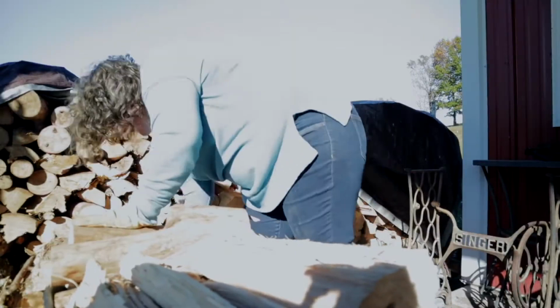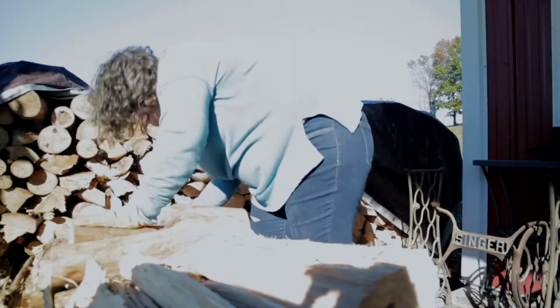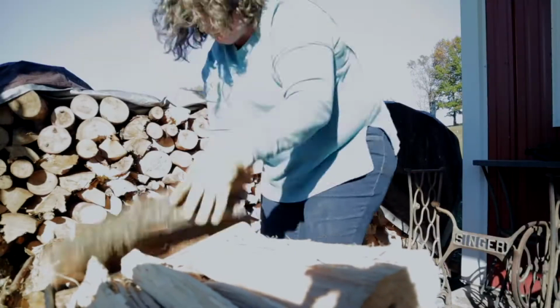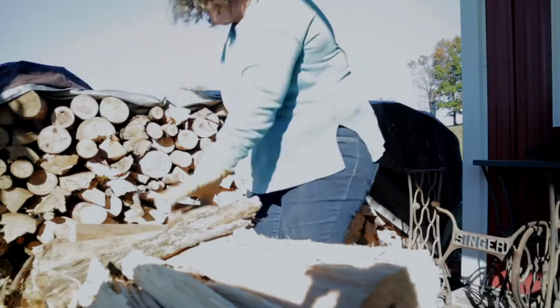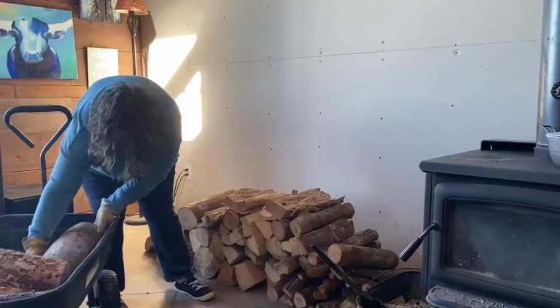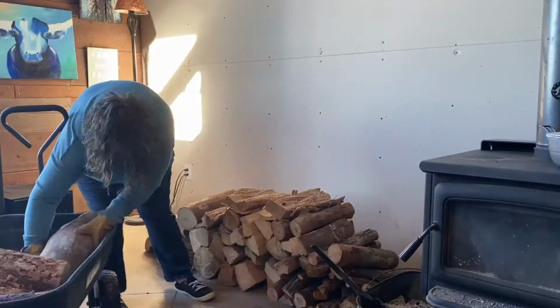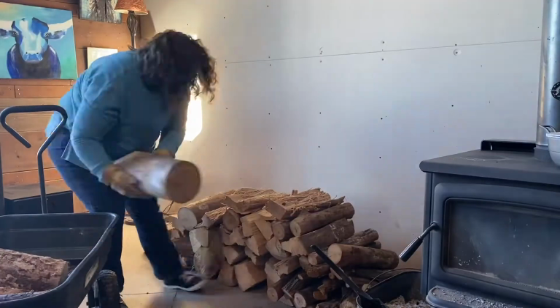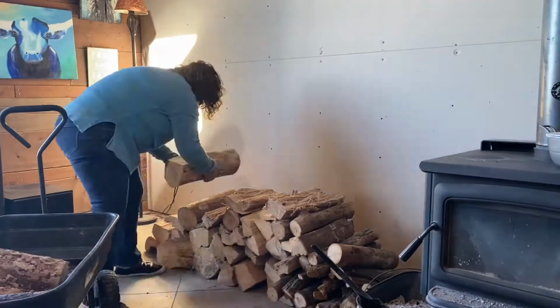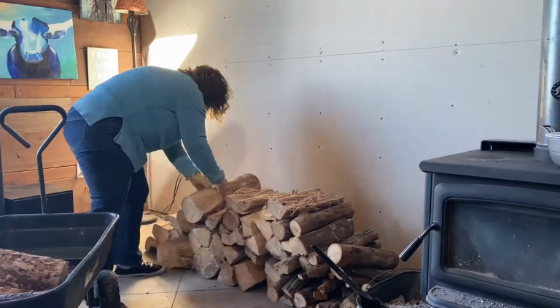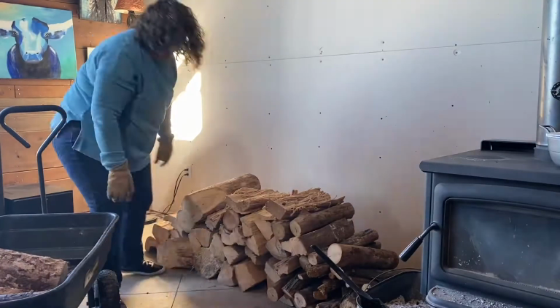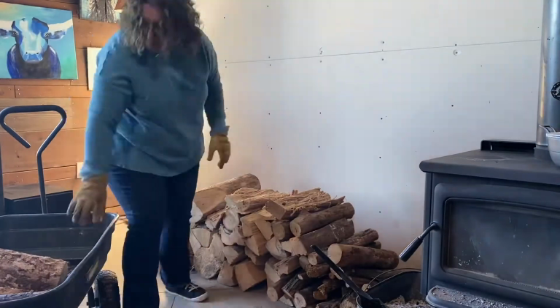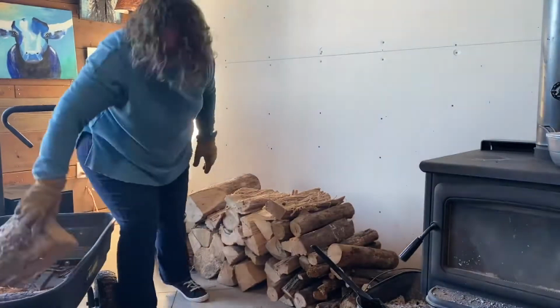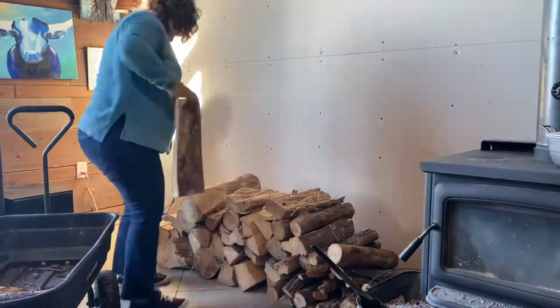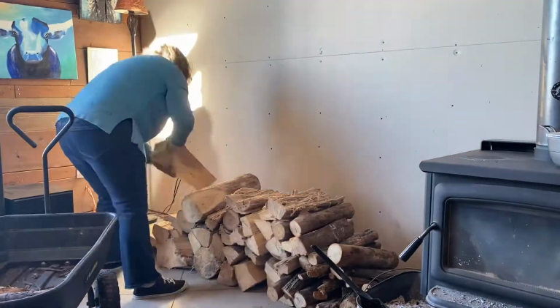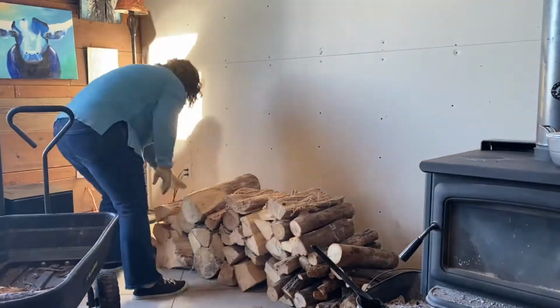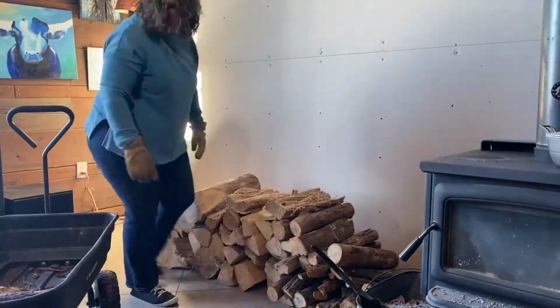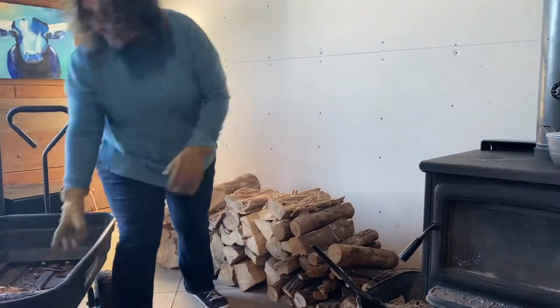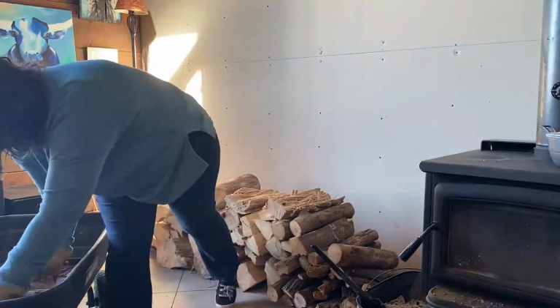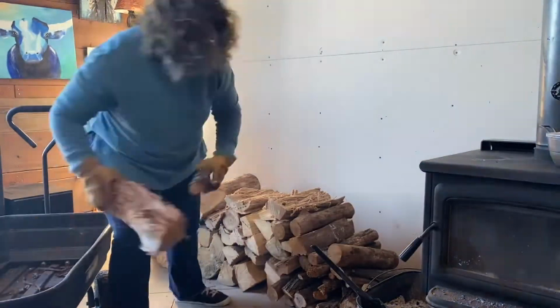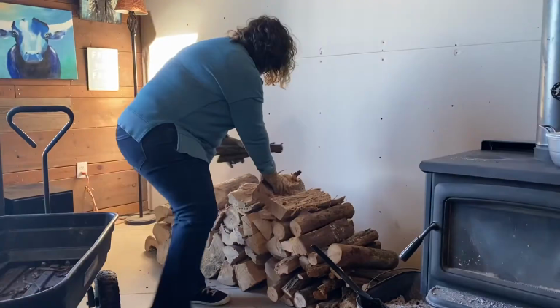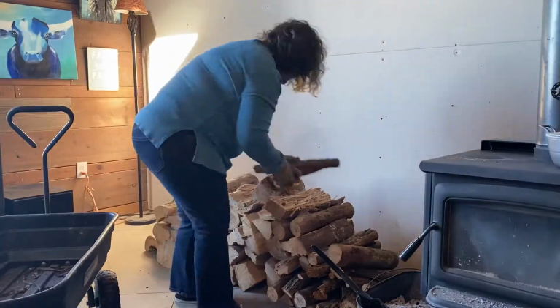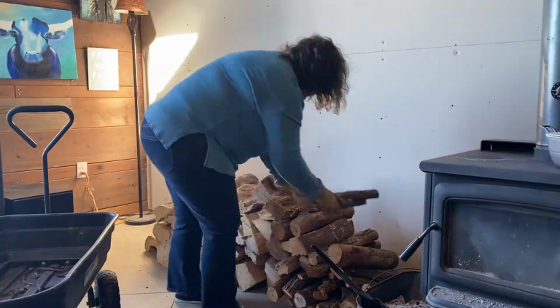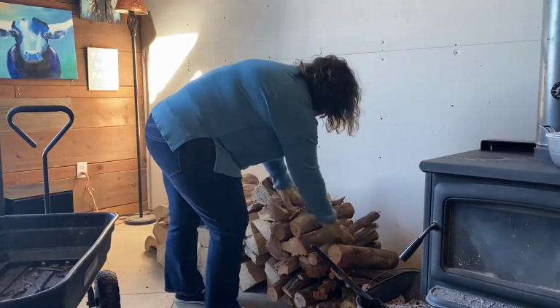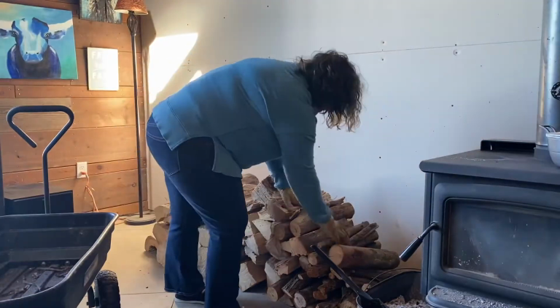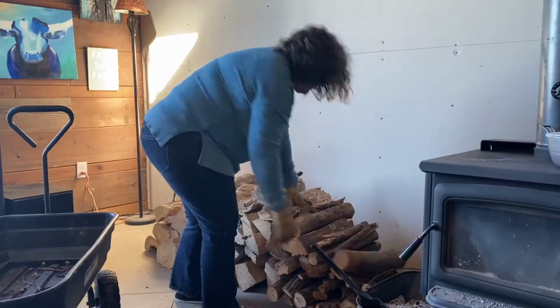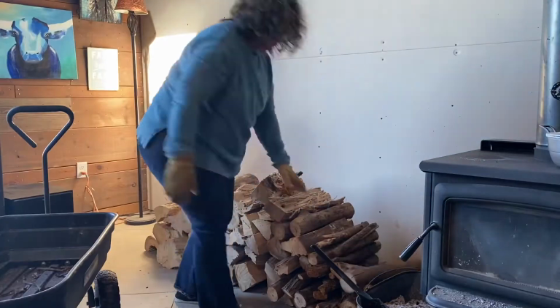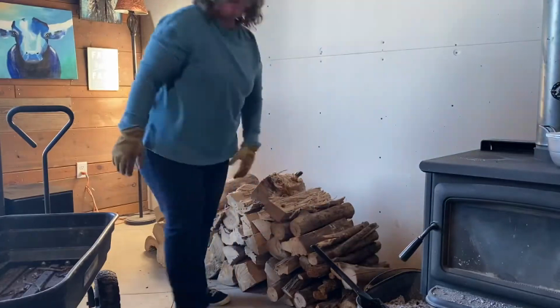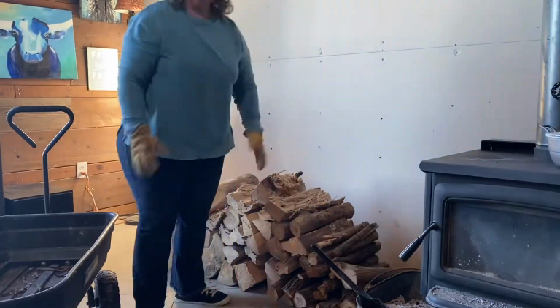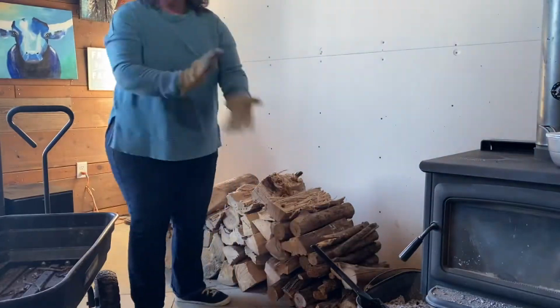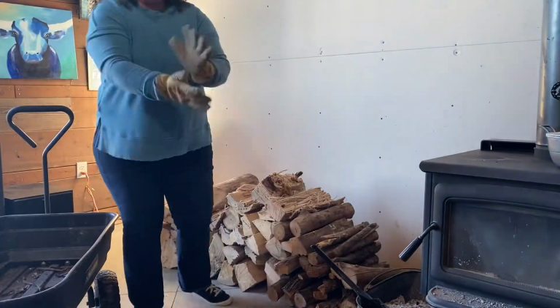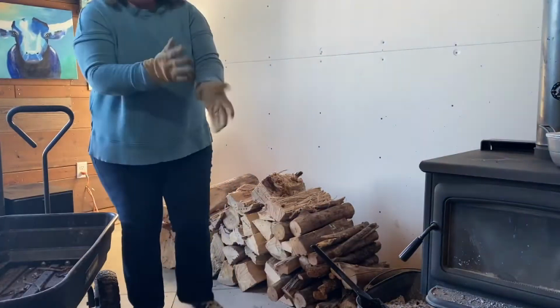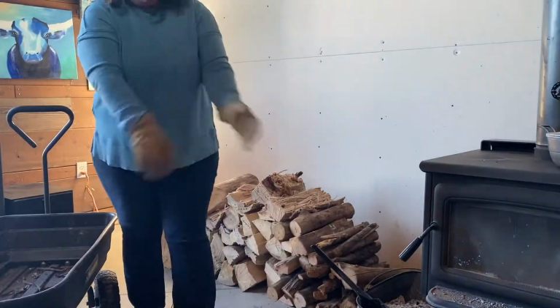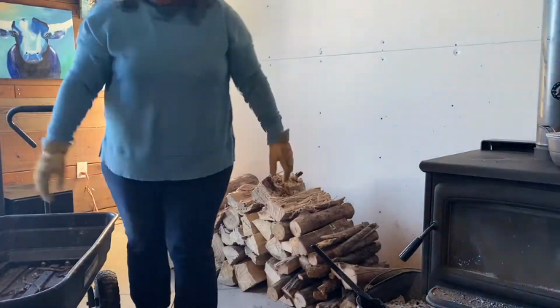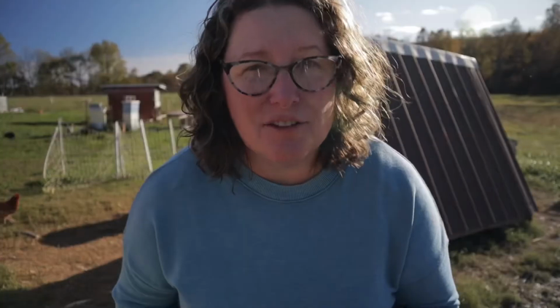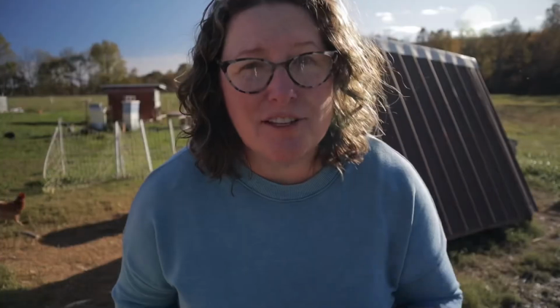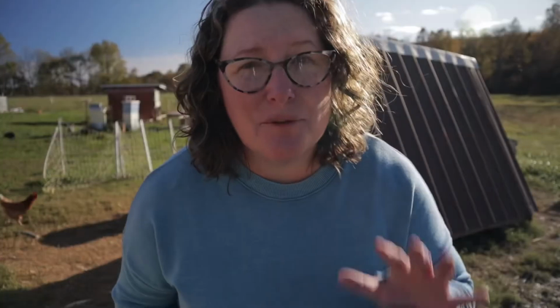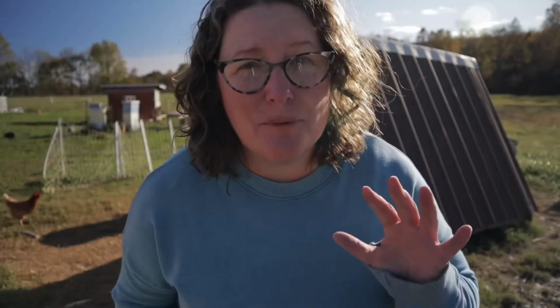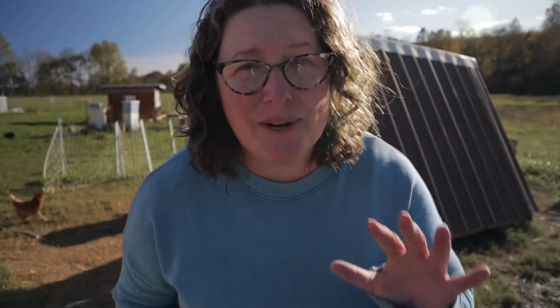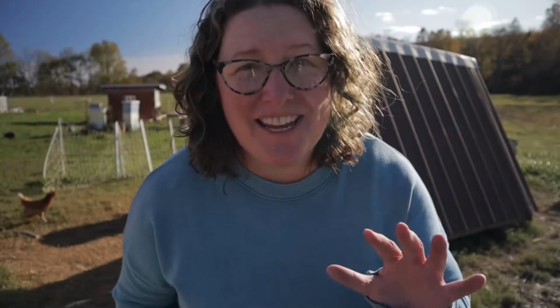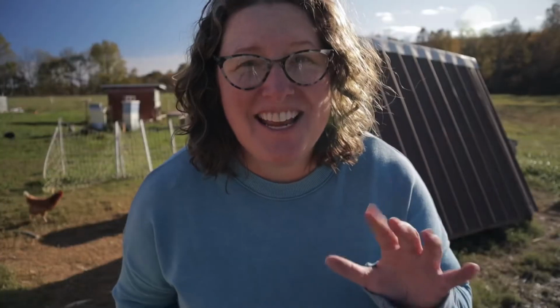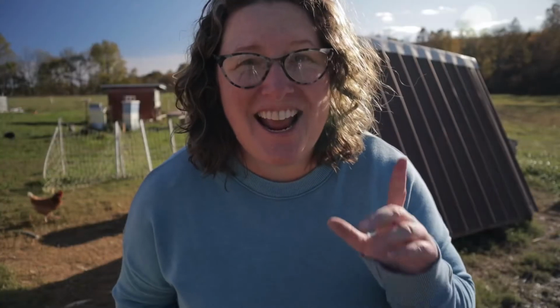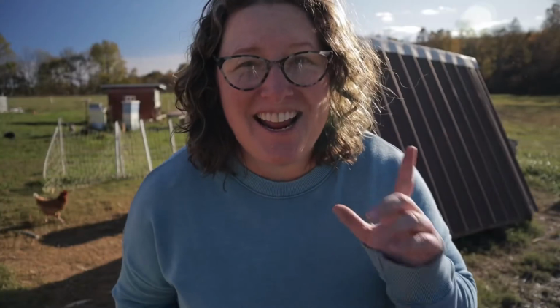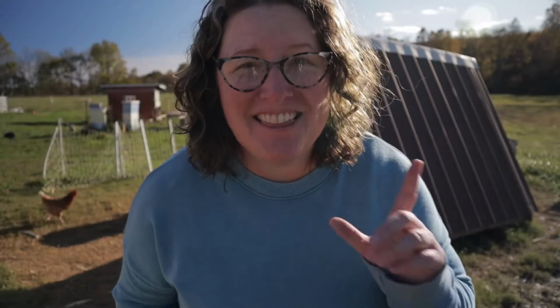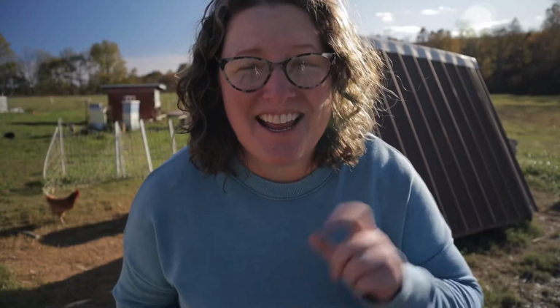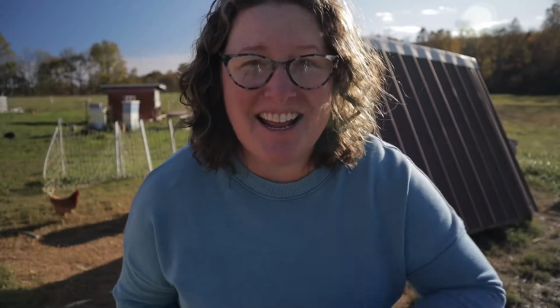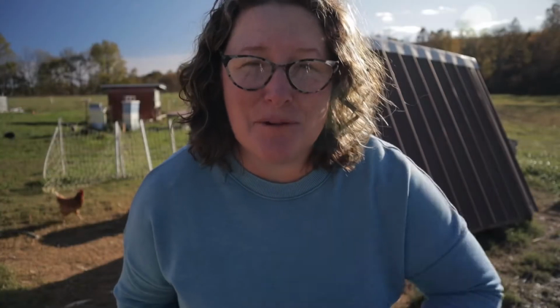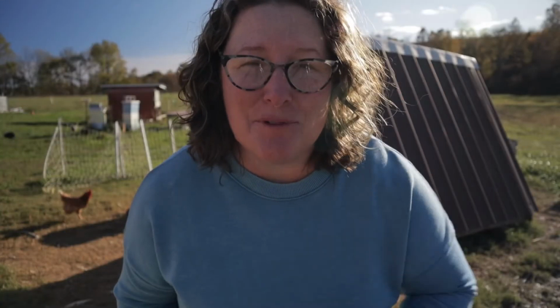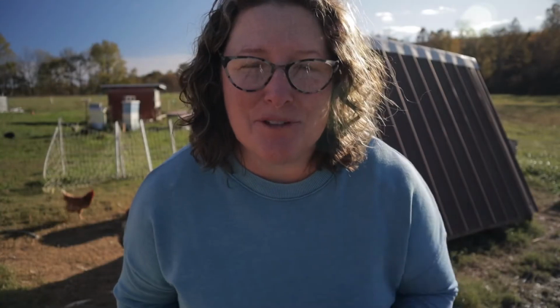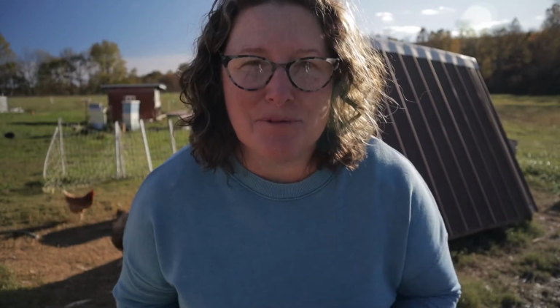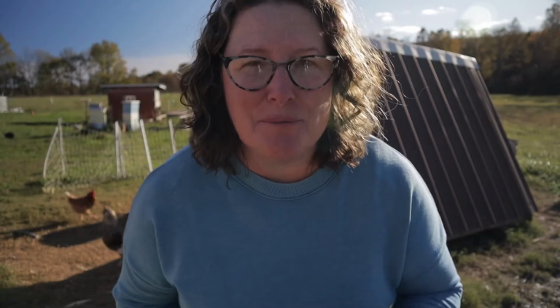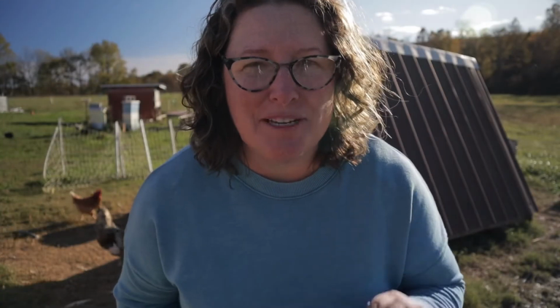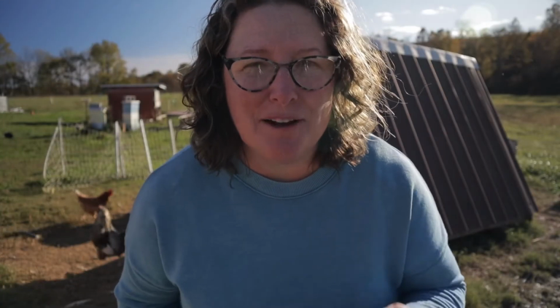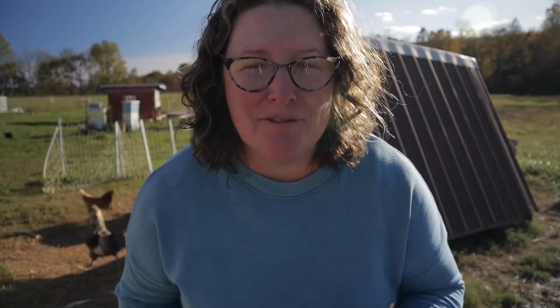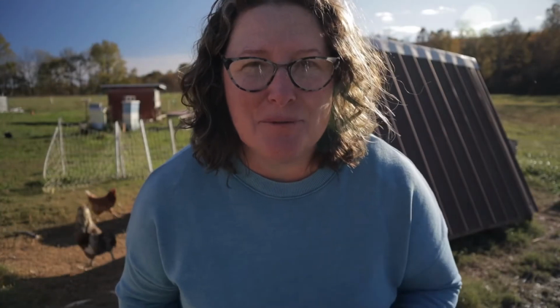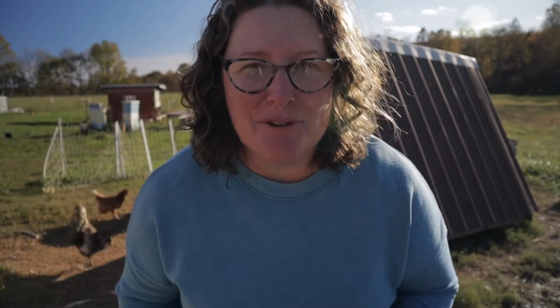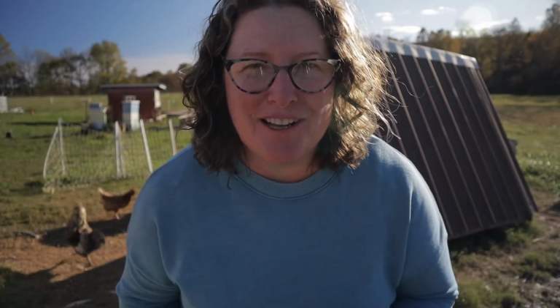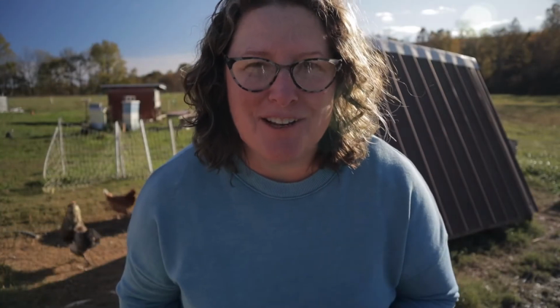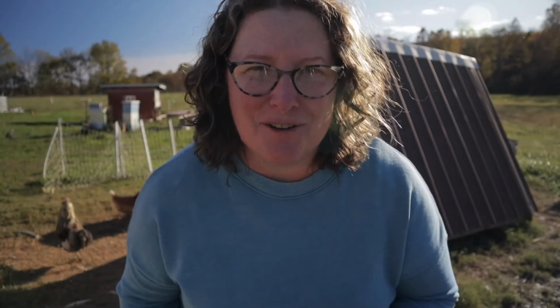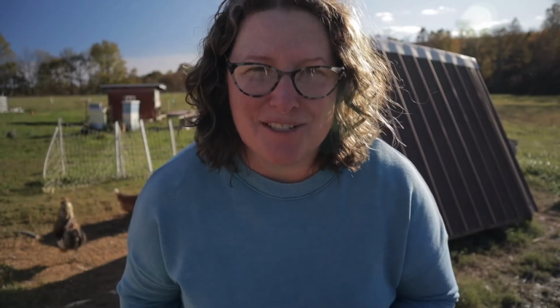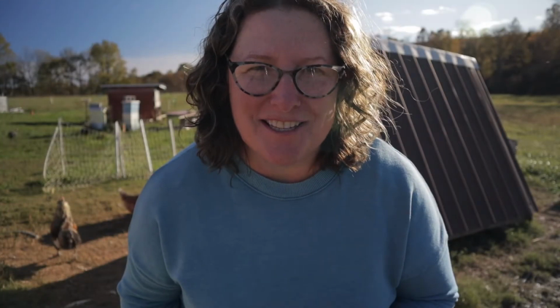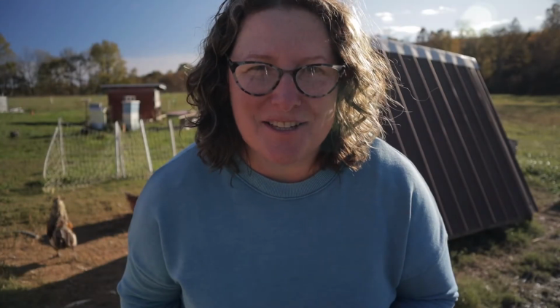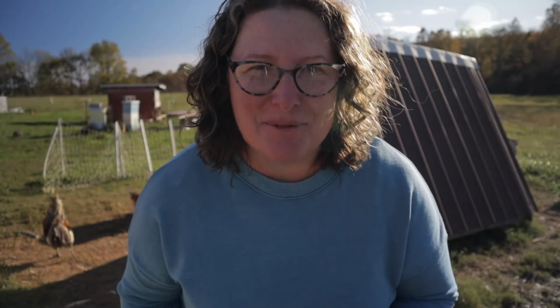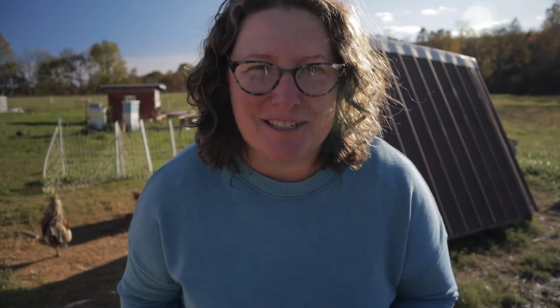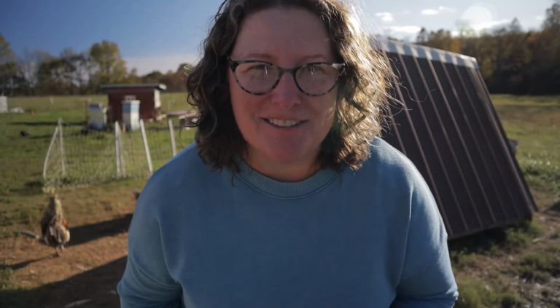First freeze warning of the year, so I need to get some things done so that we and the animals will be comfortable and cozy this winter.